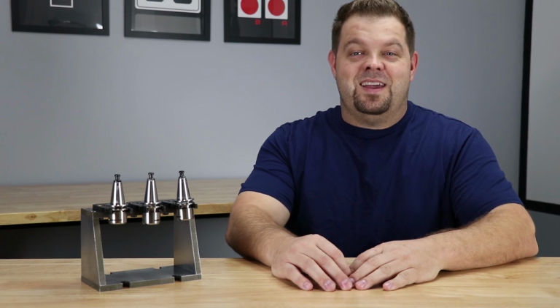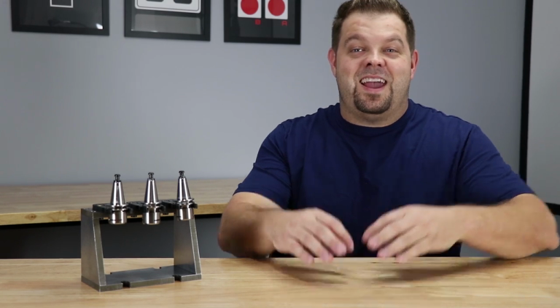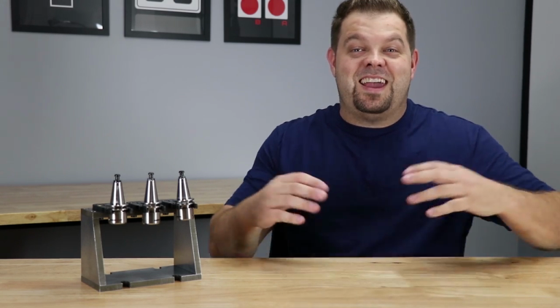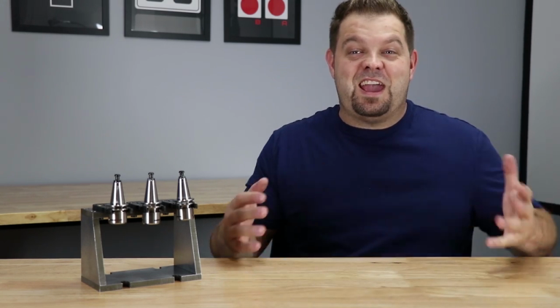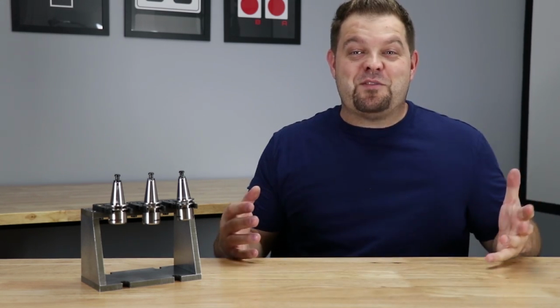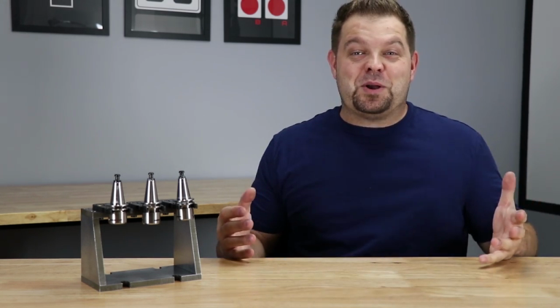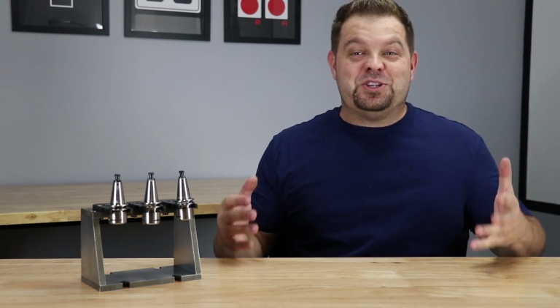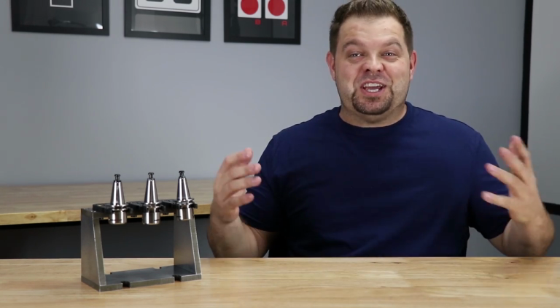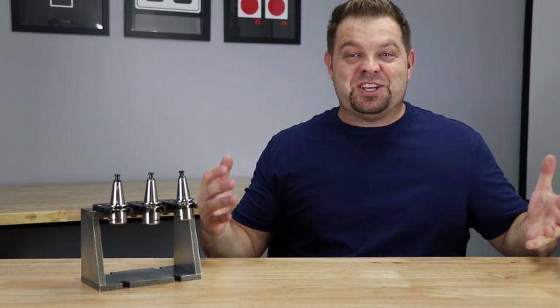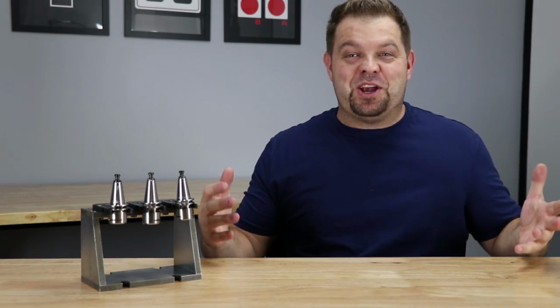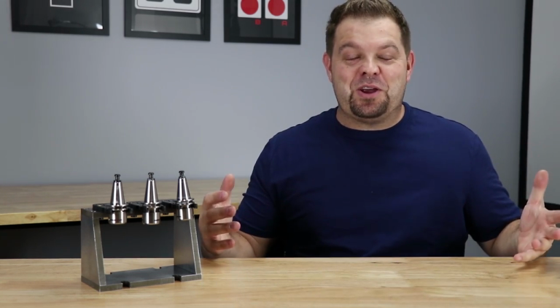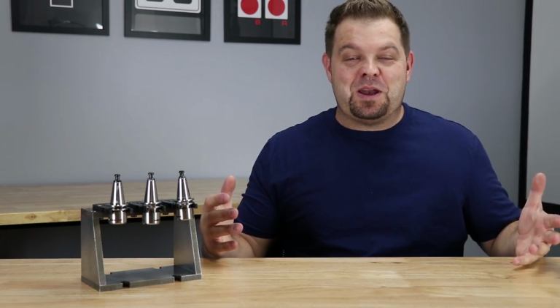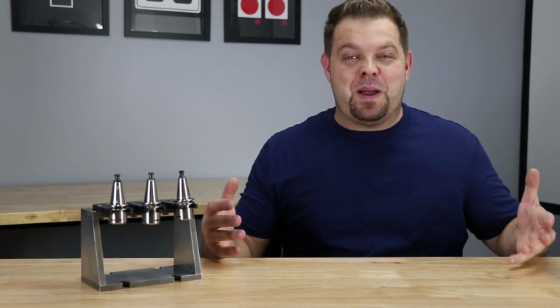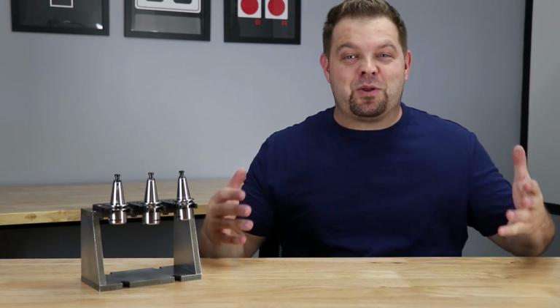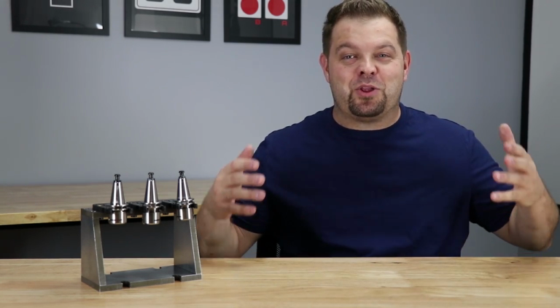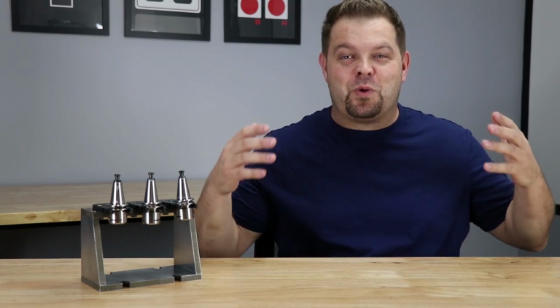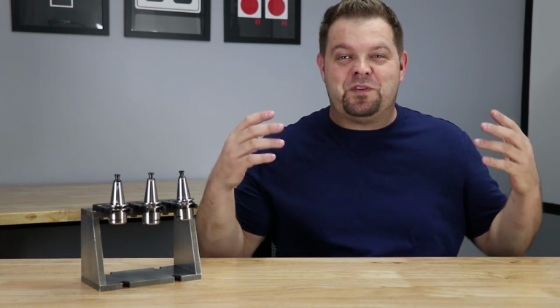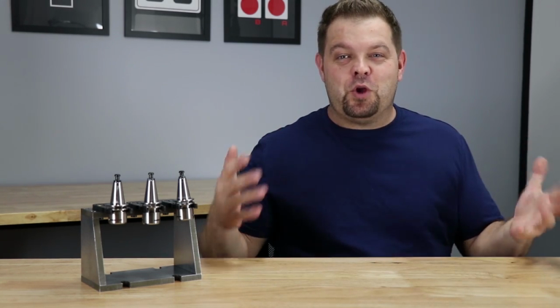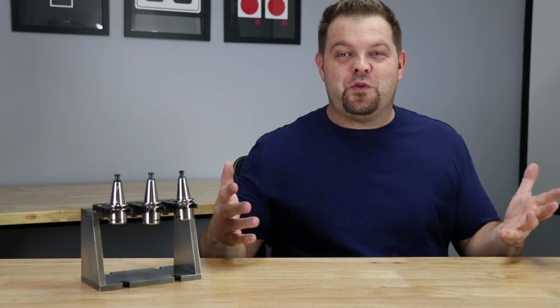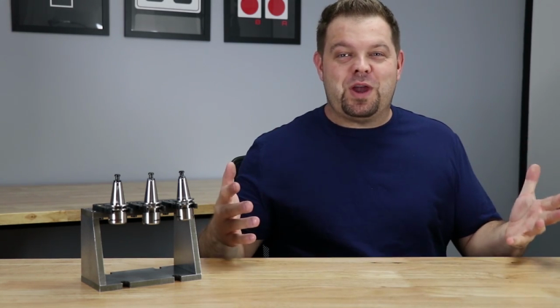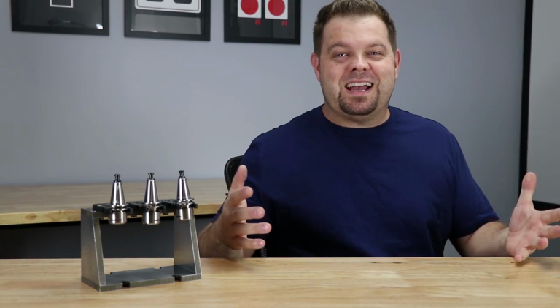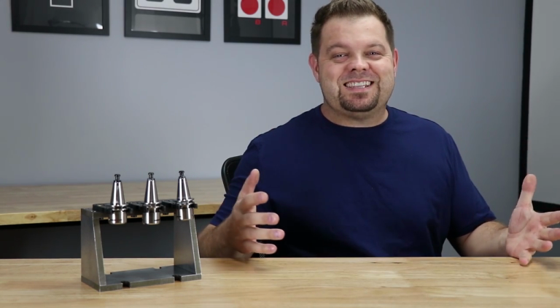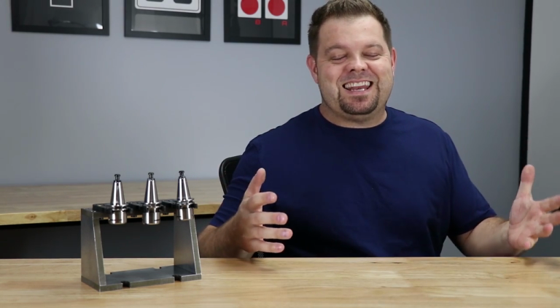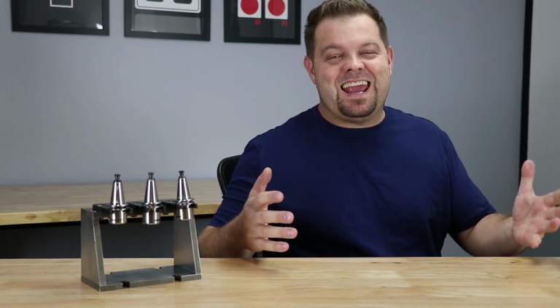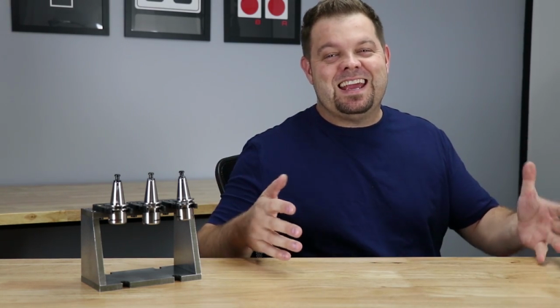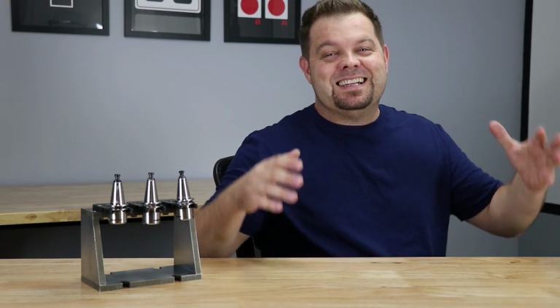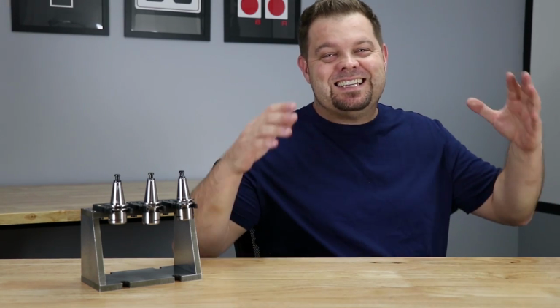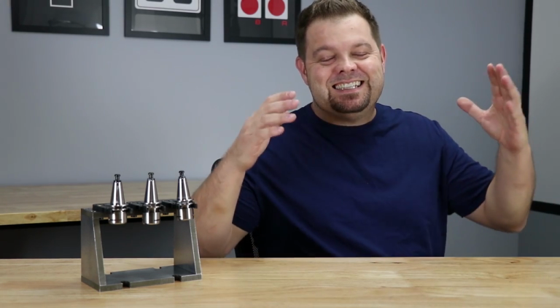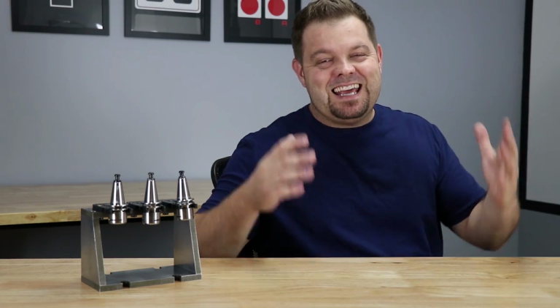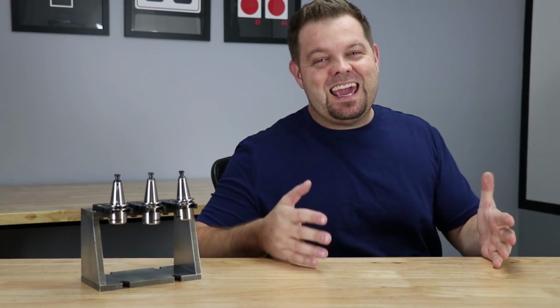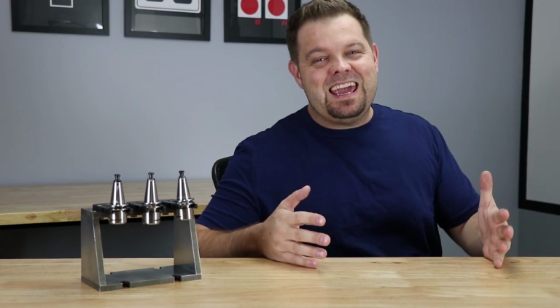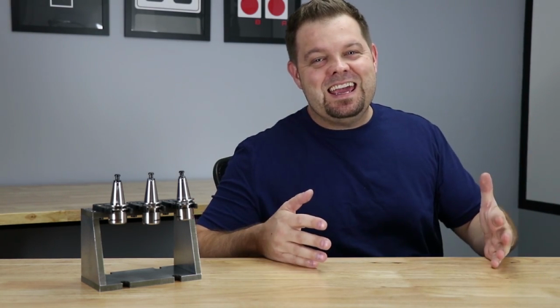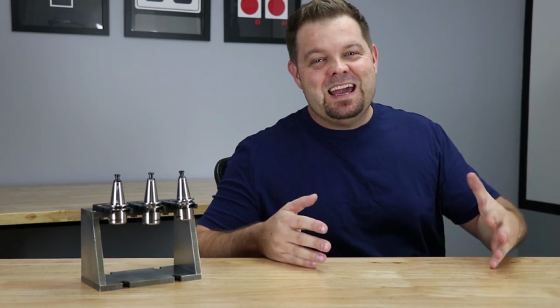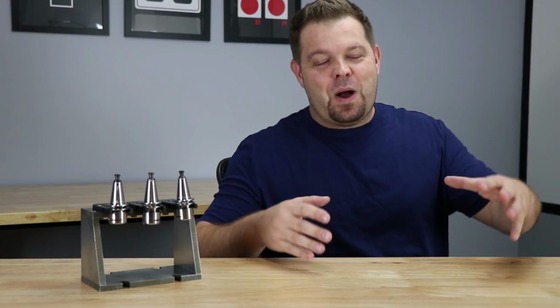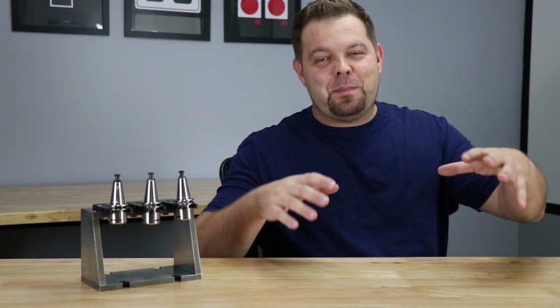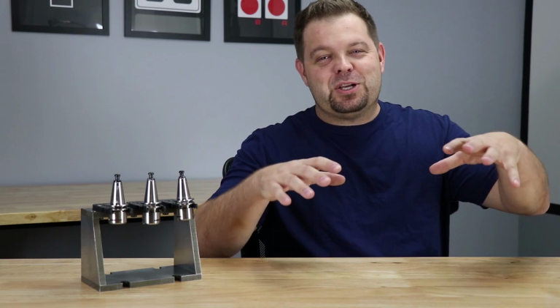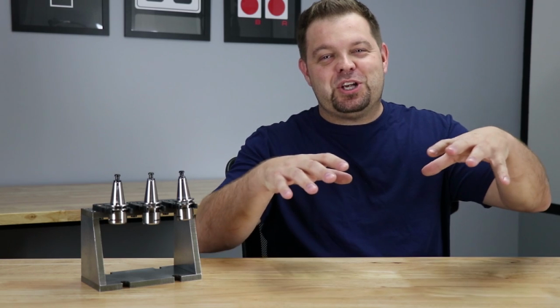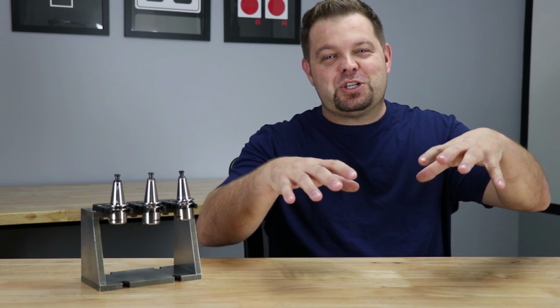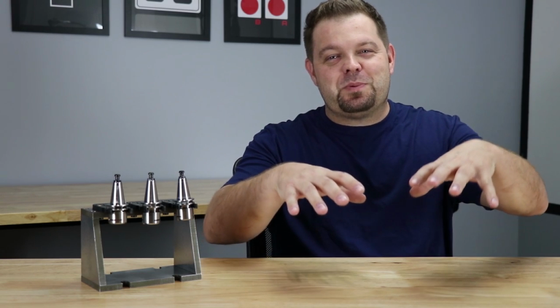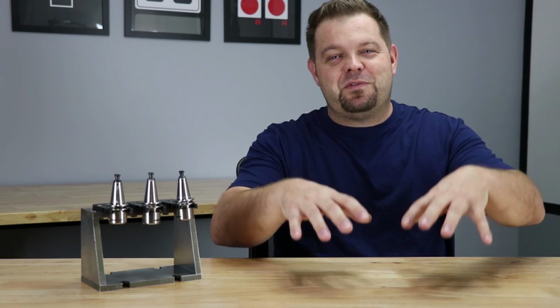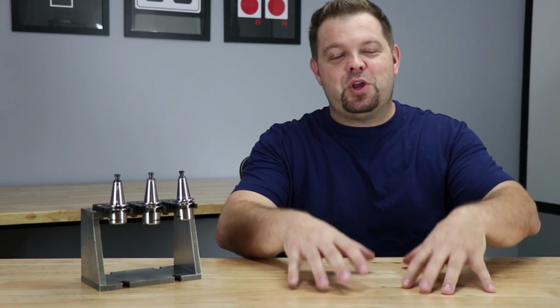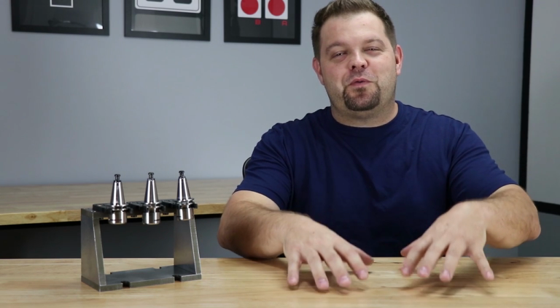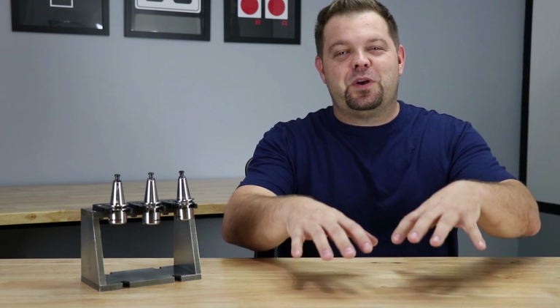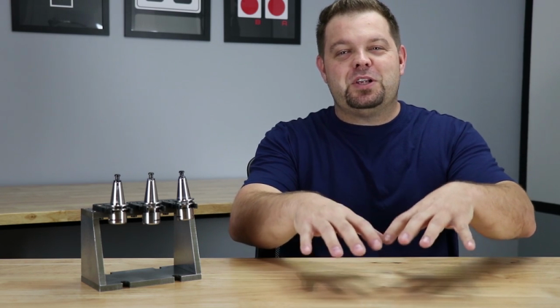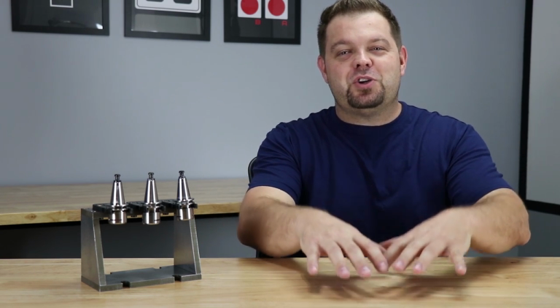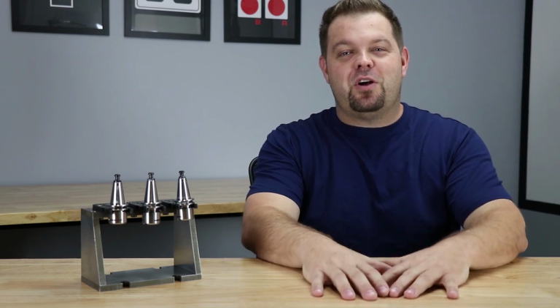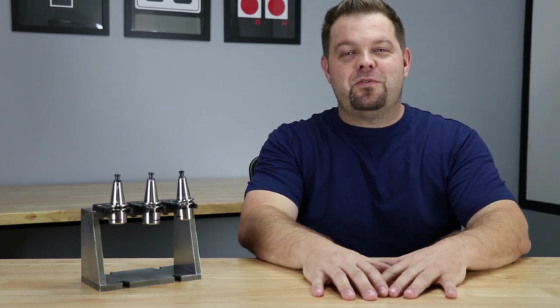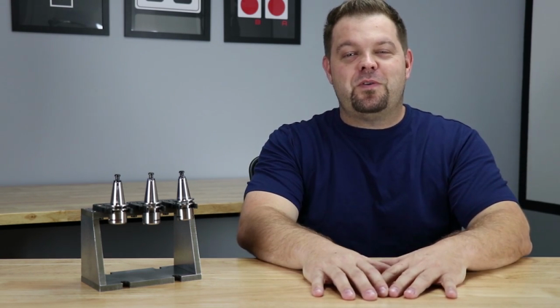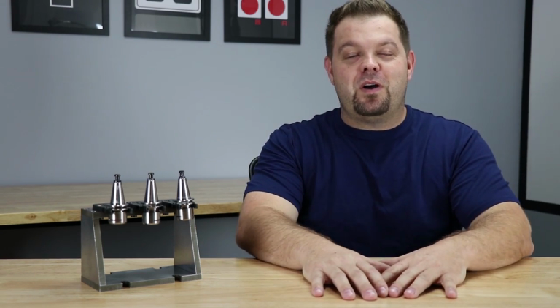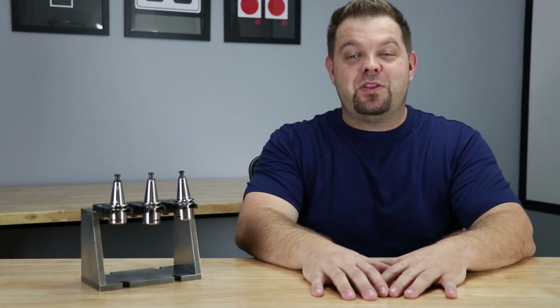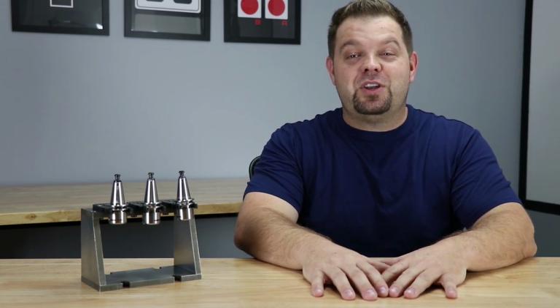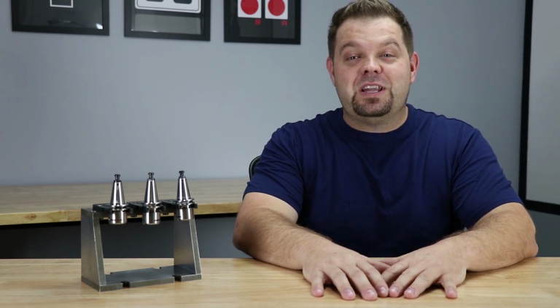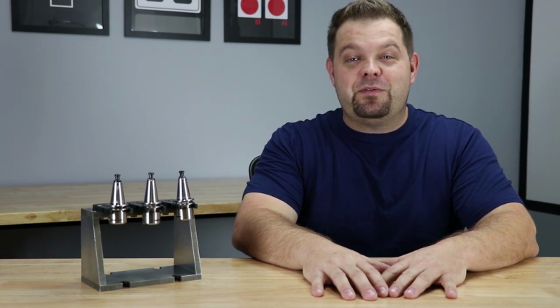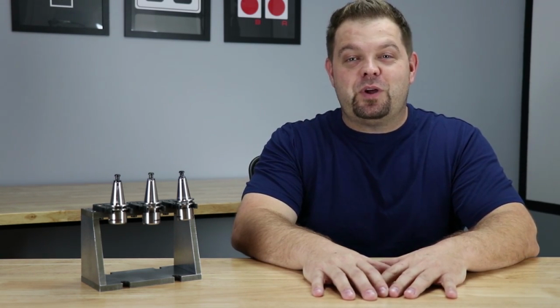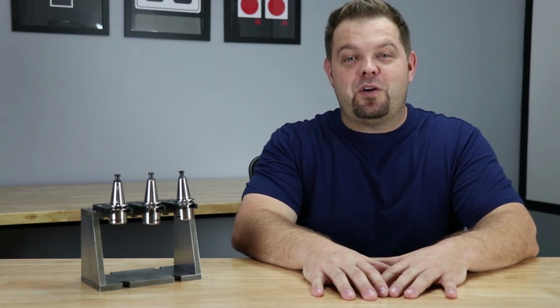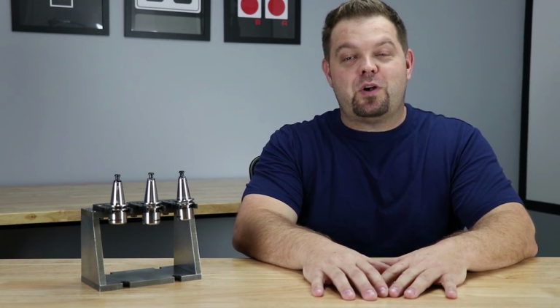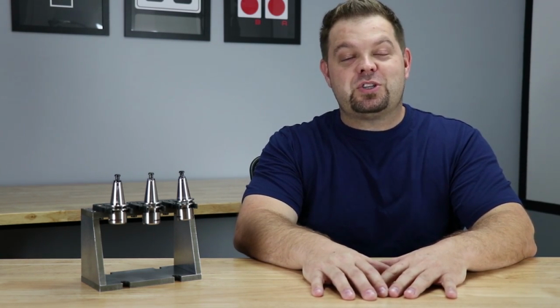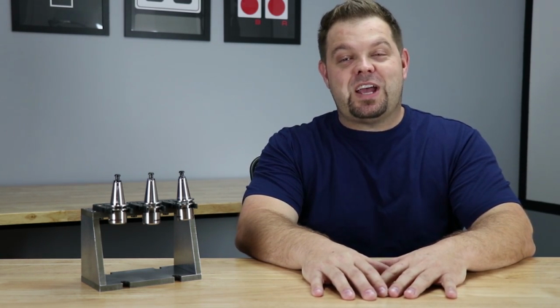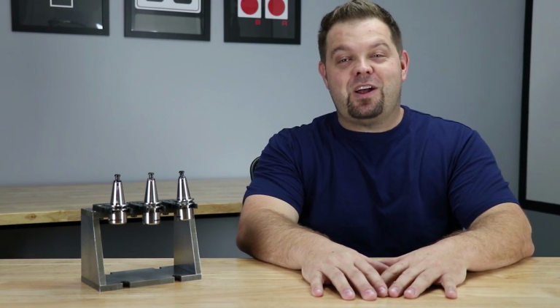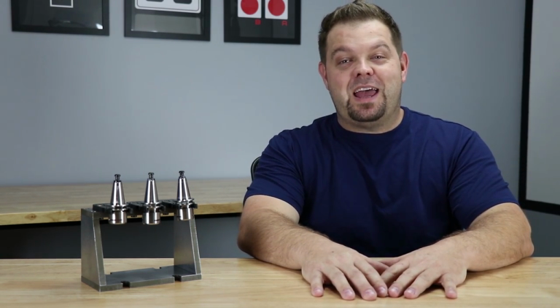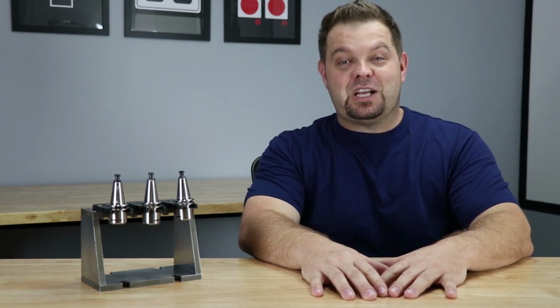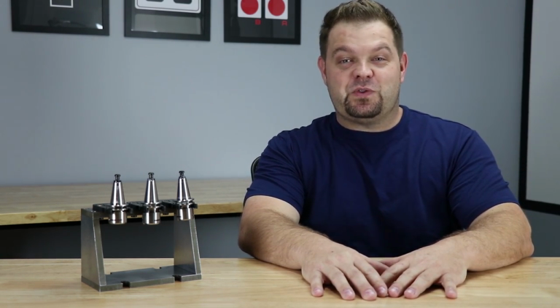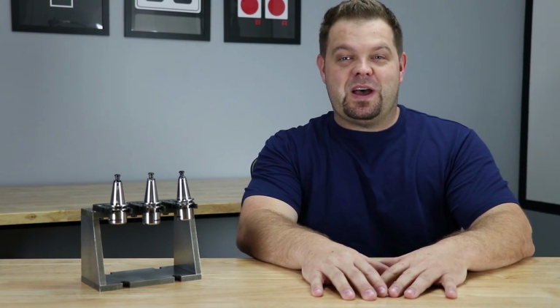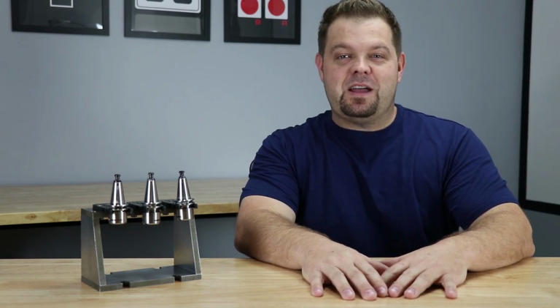Hey, hey everybody, Jason here, and I'm back with another quick video for you guys today. Today I'm going to share some of the video footage of the delivery of our Sile X5.